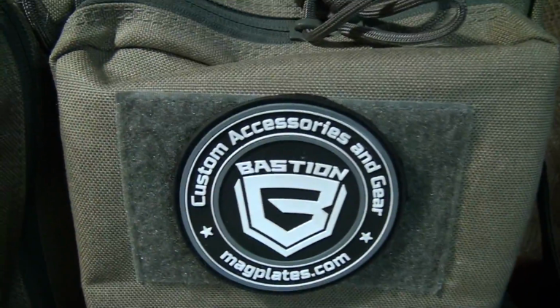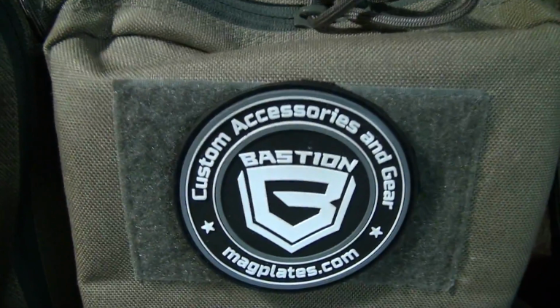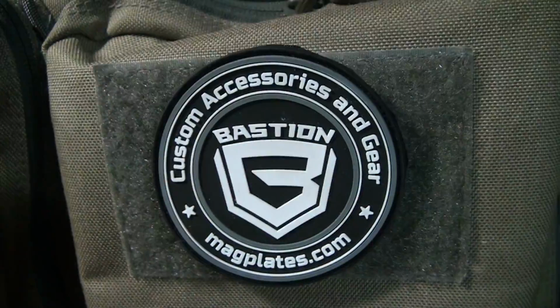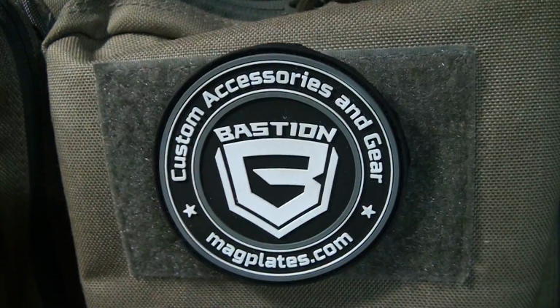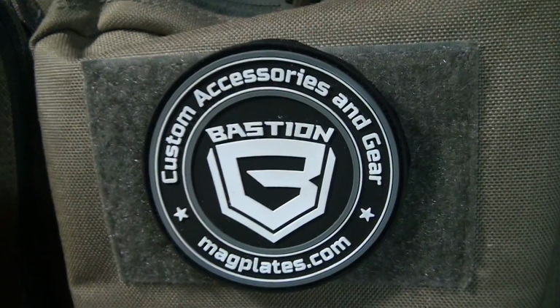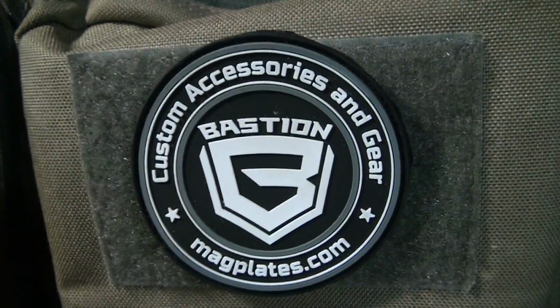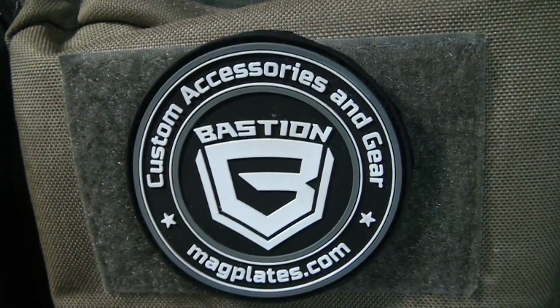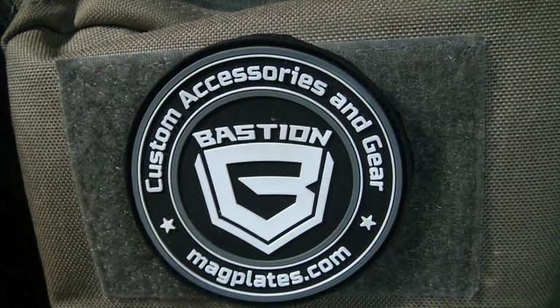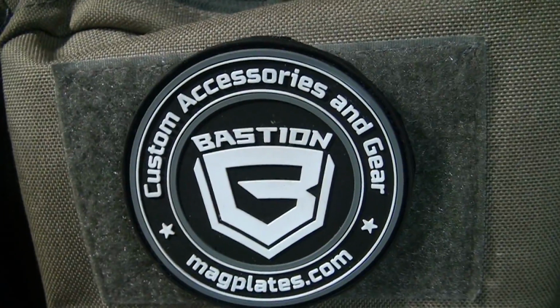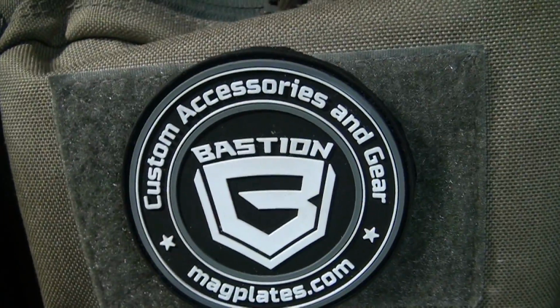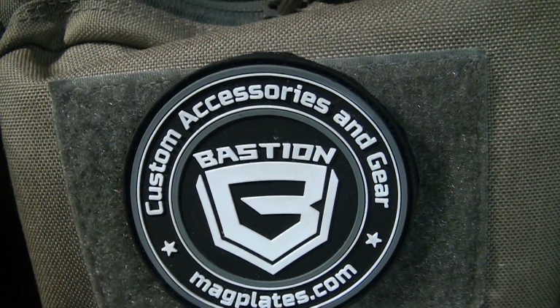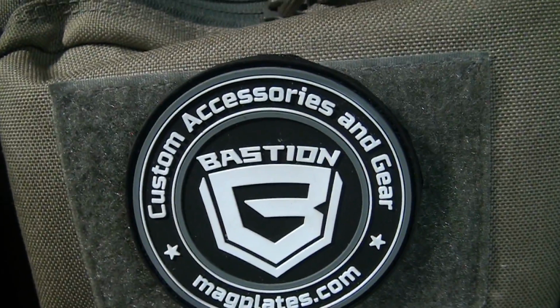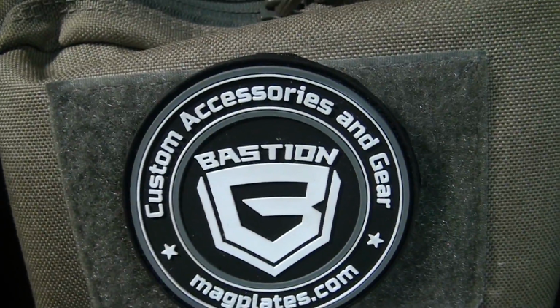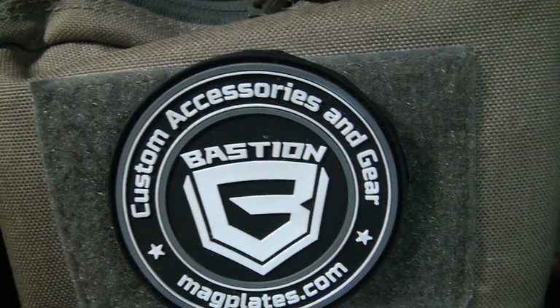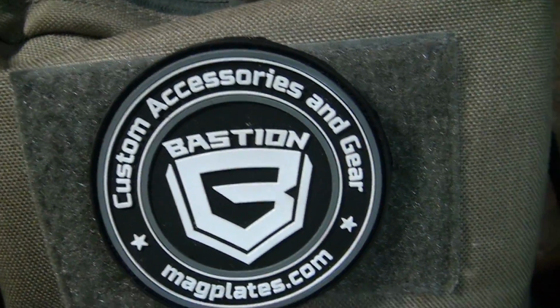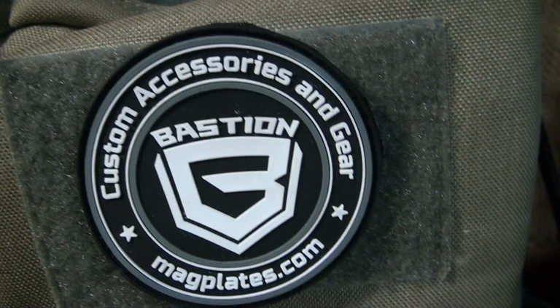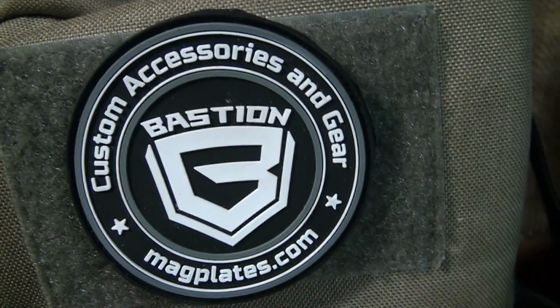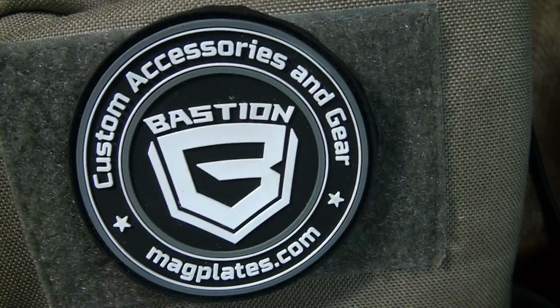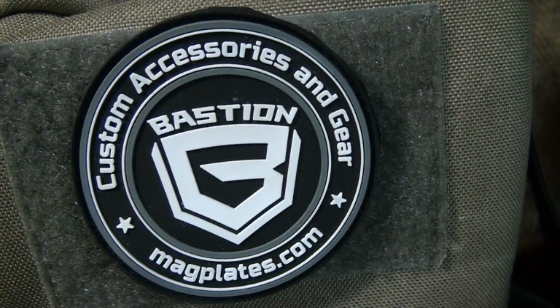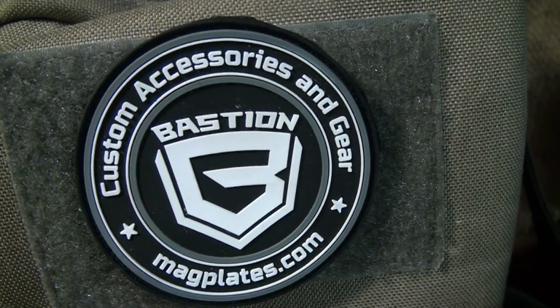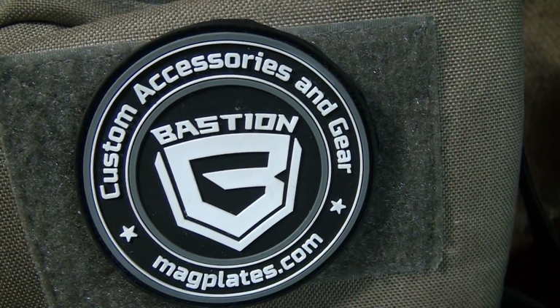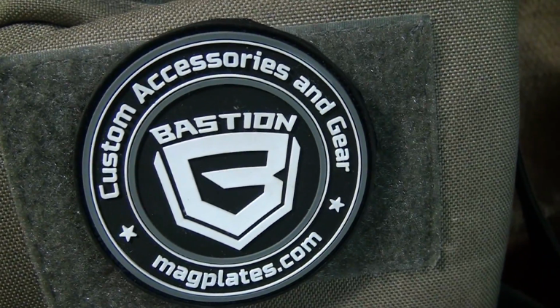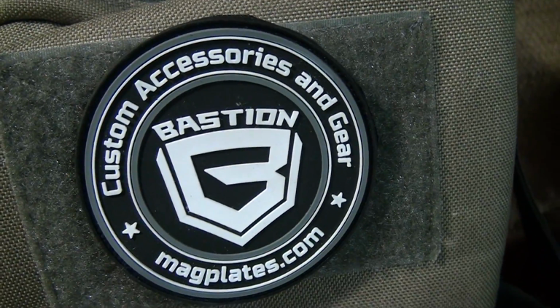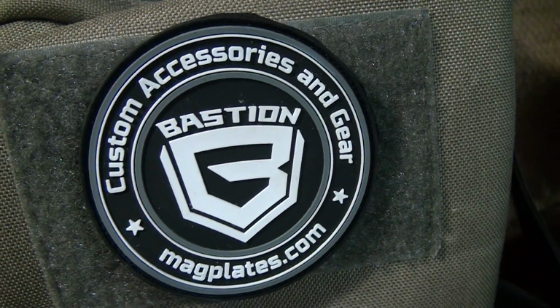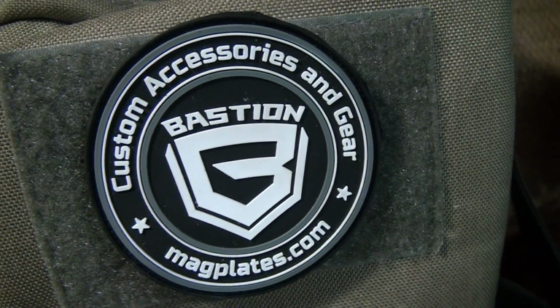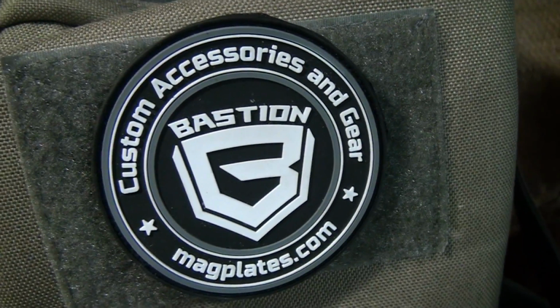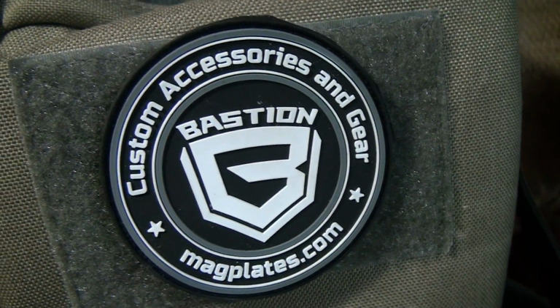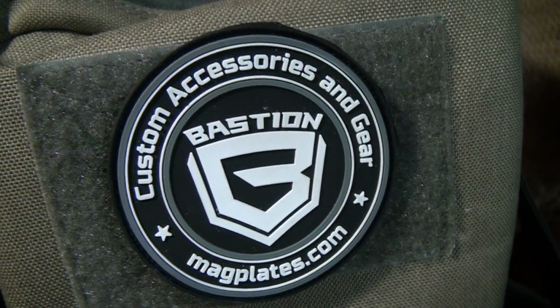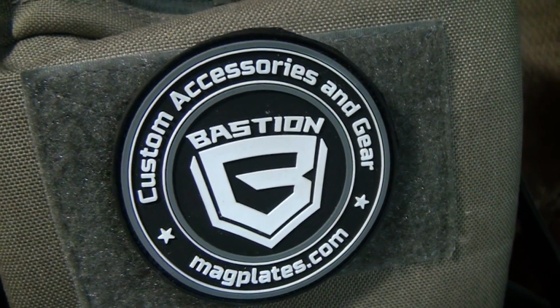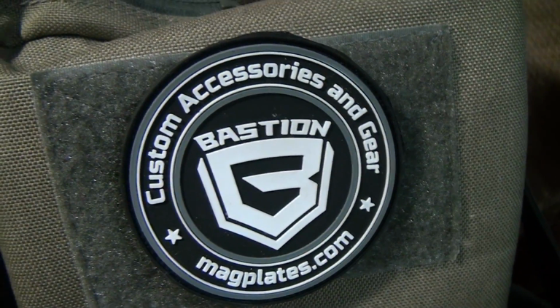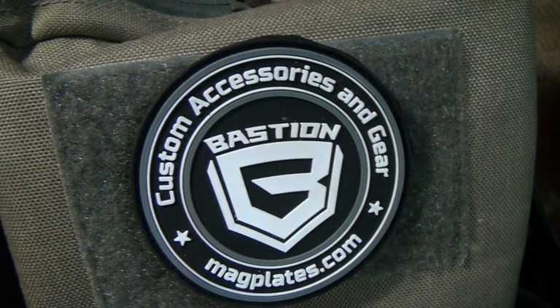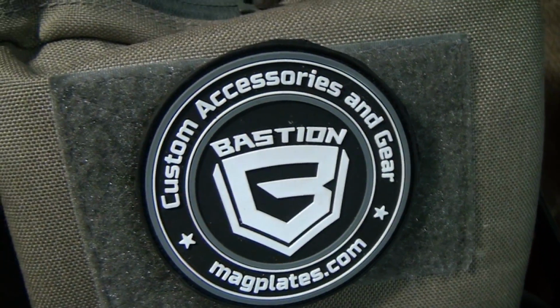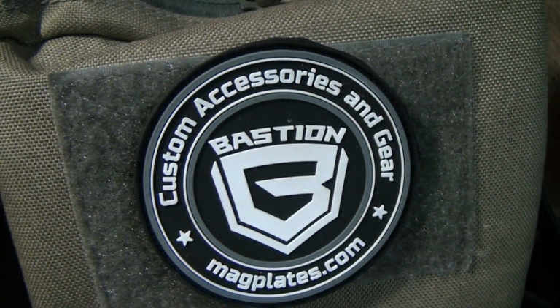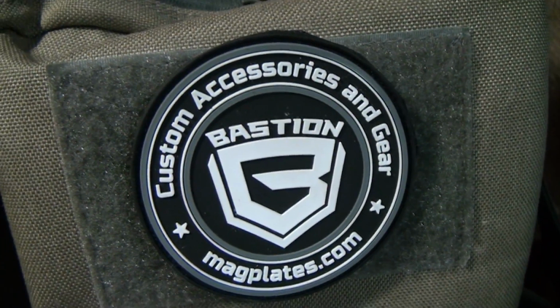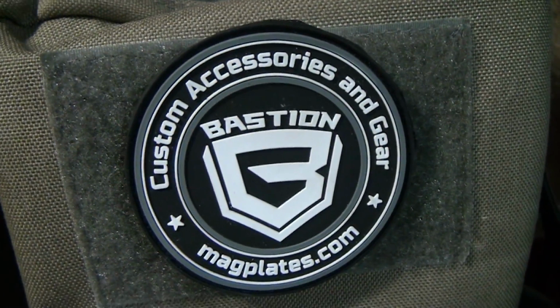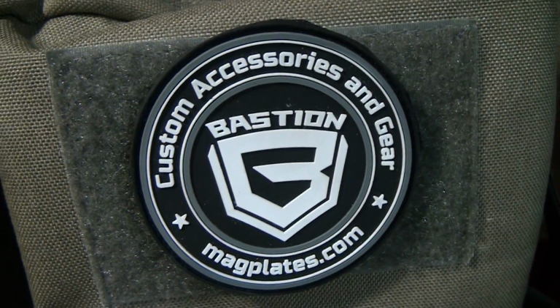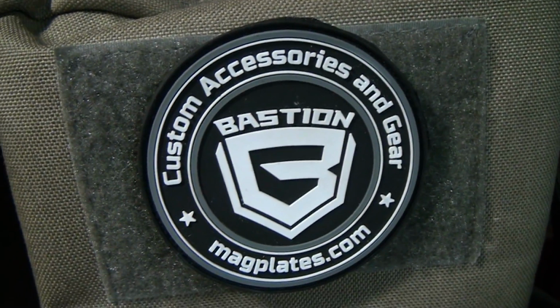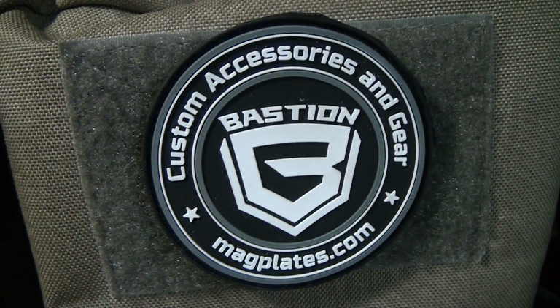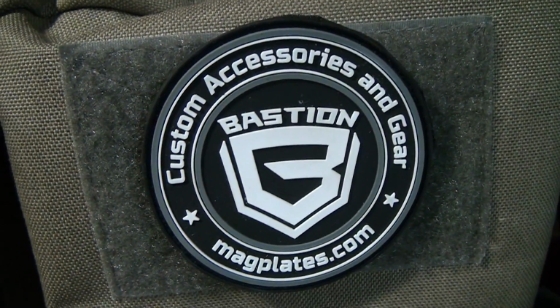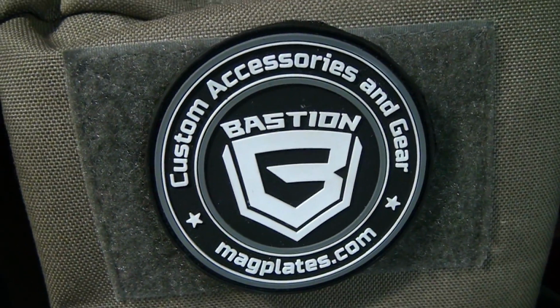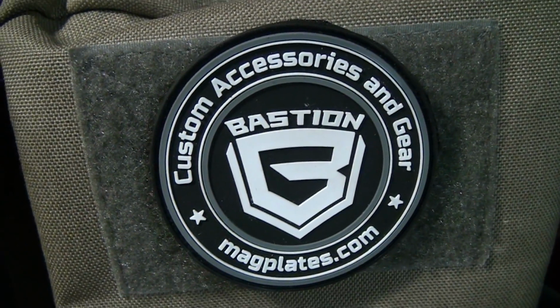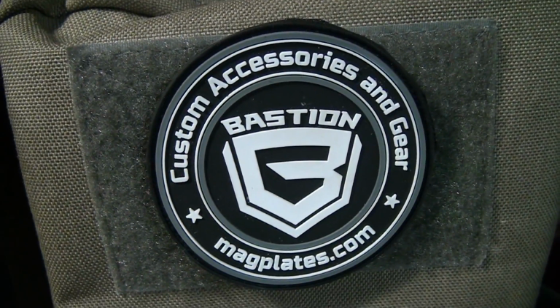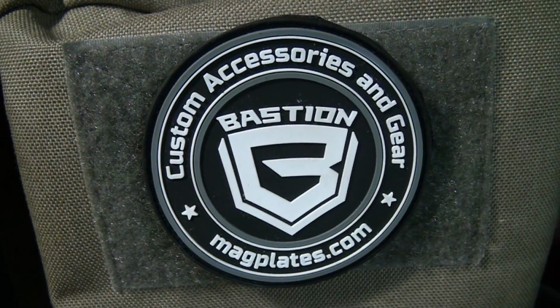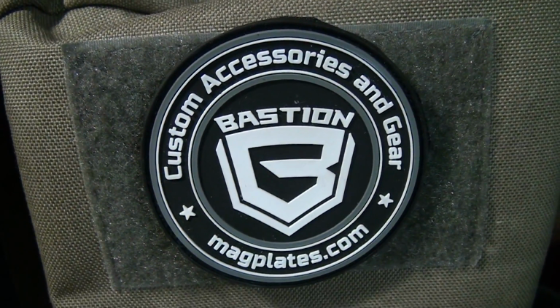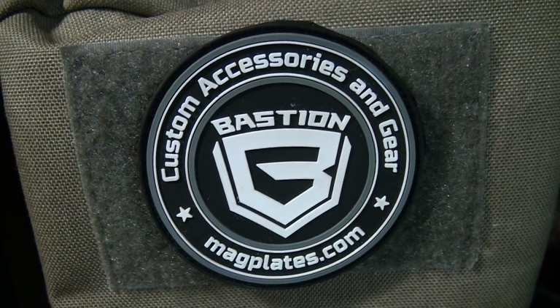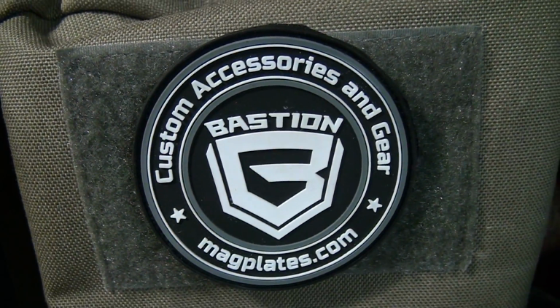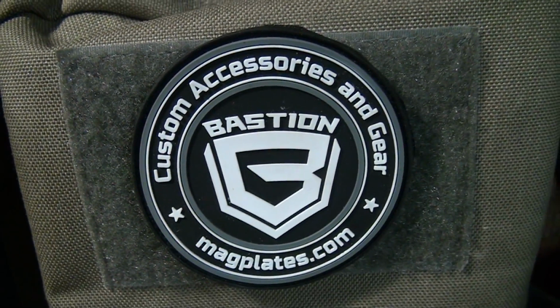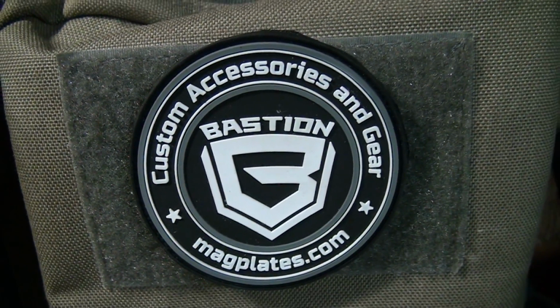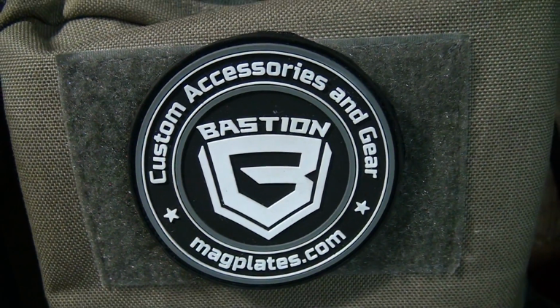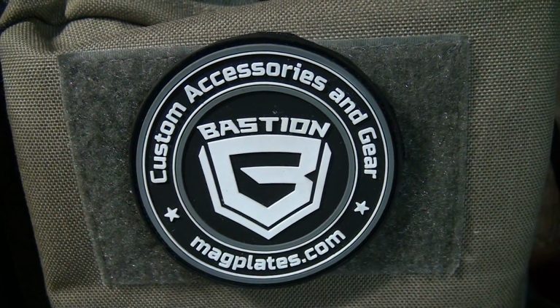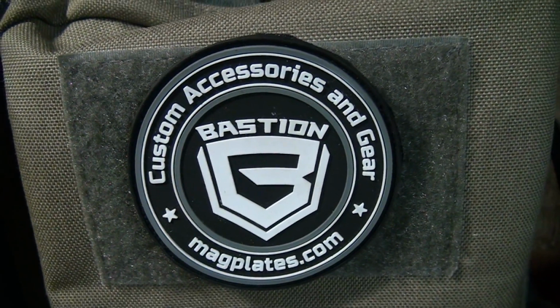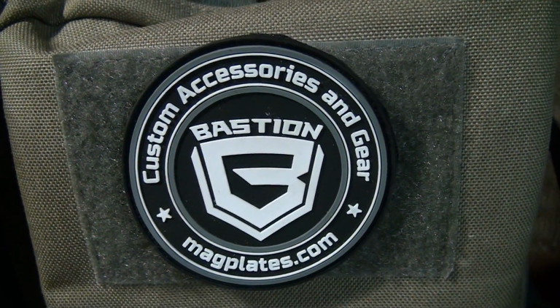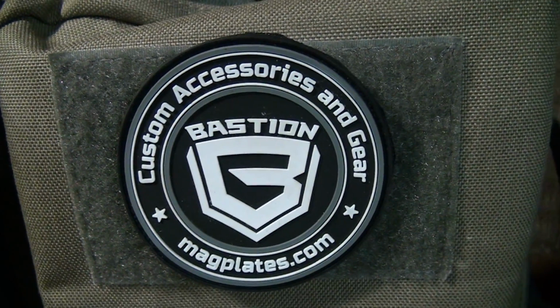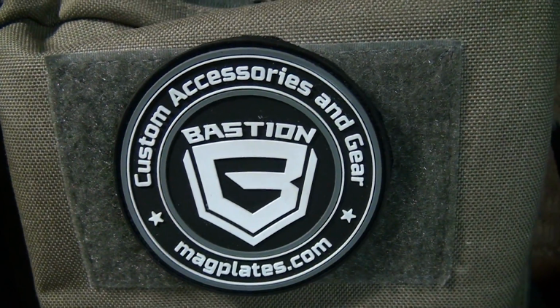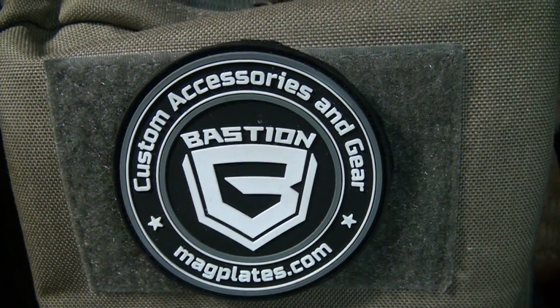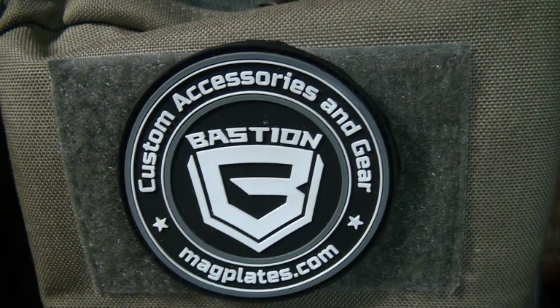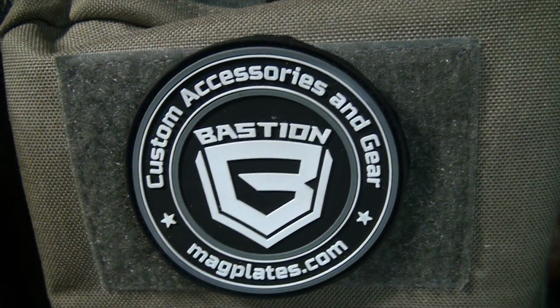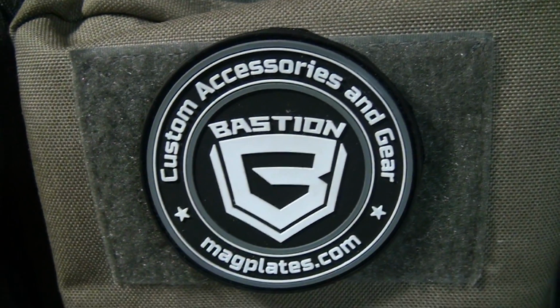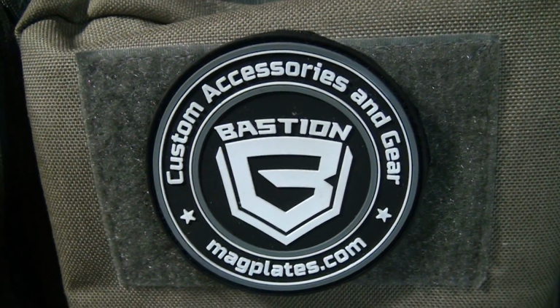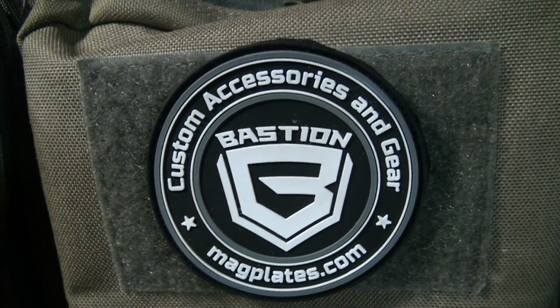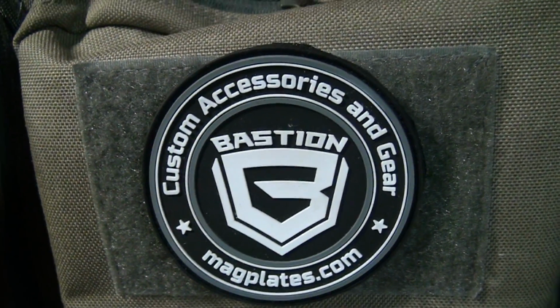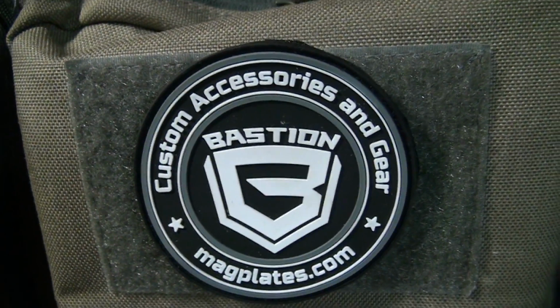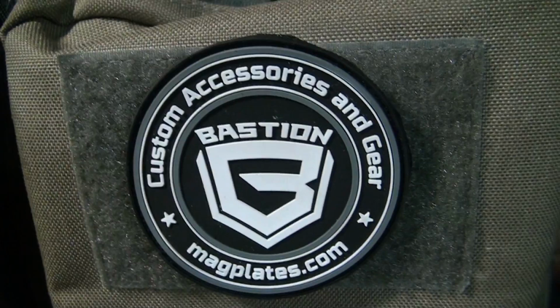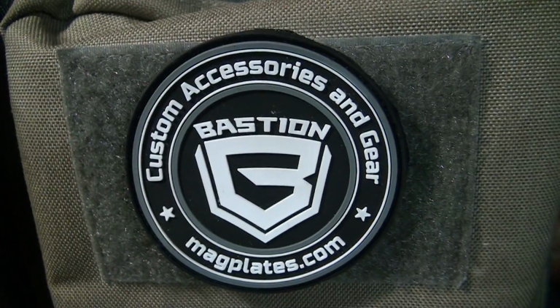We're going to talk a little bit about Bastion, or magplates.com. It's a great source for a lot of cool personalized gear.